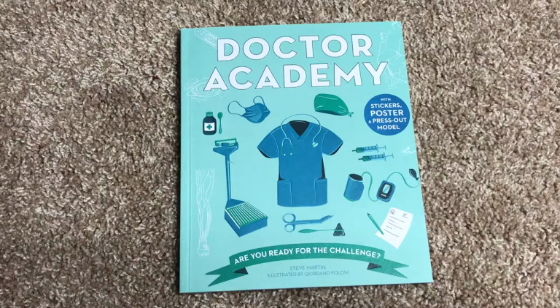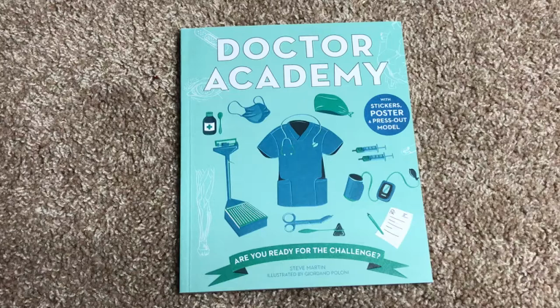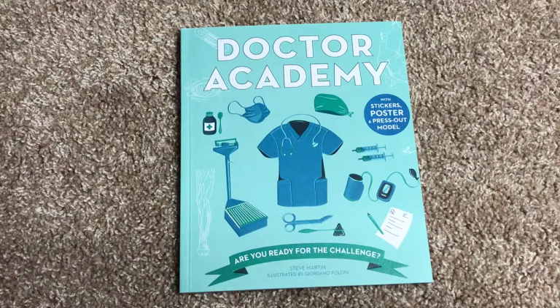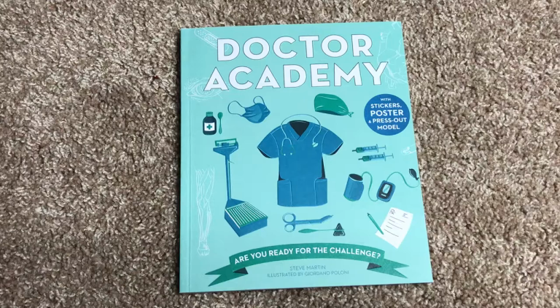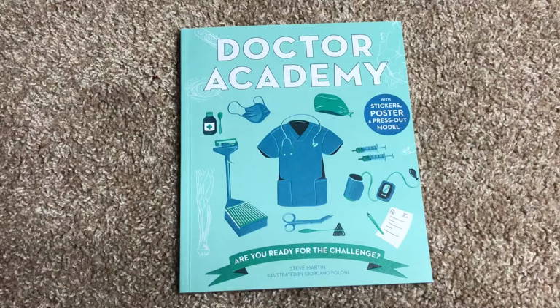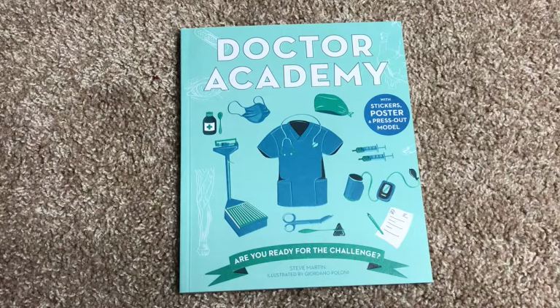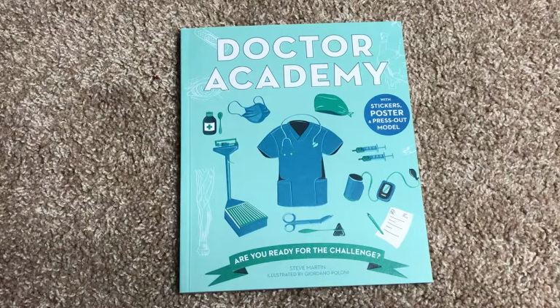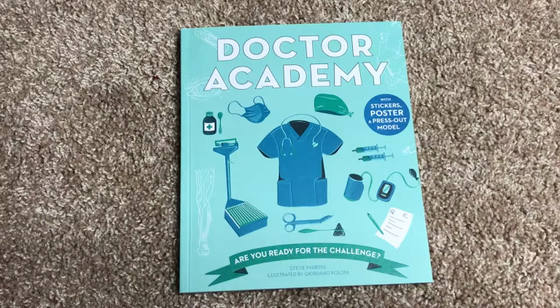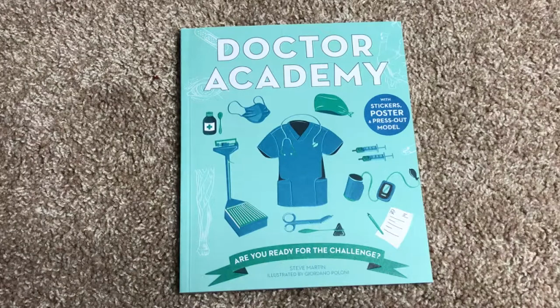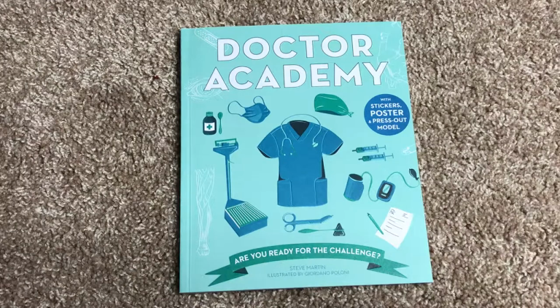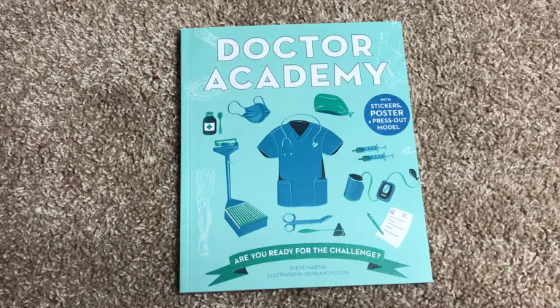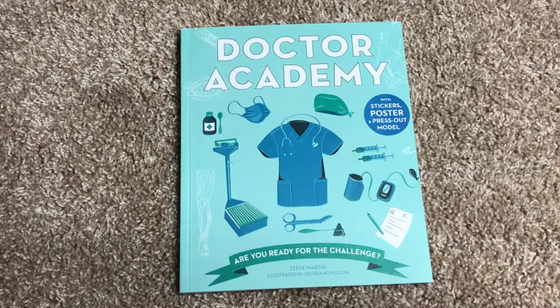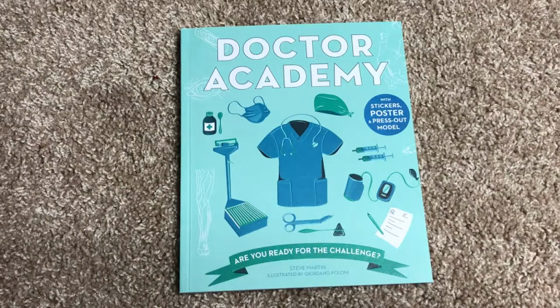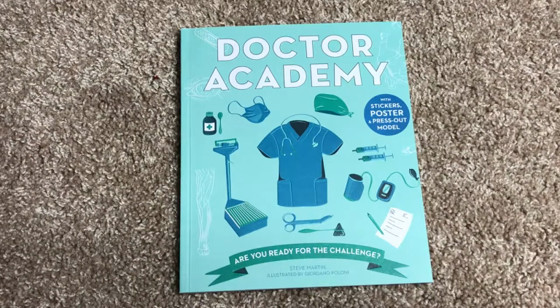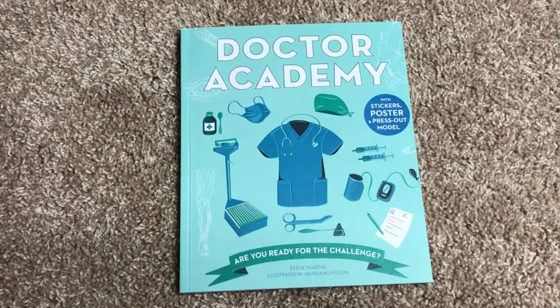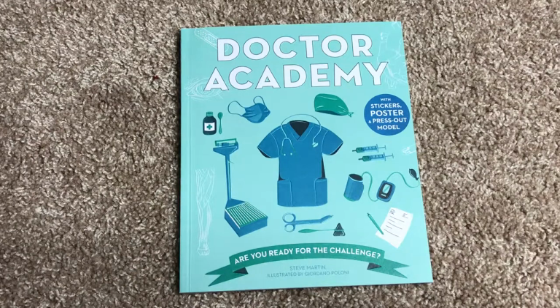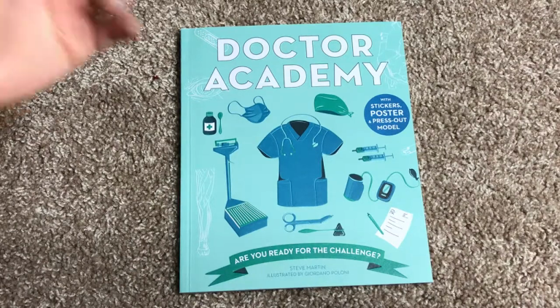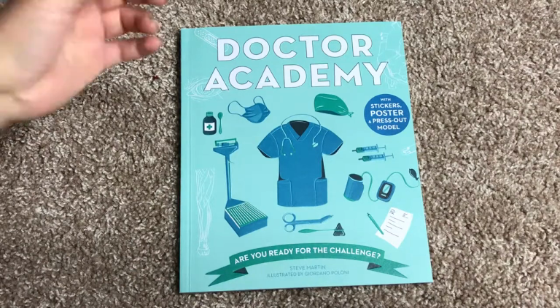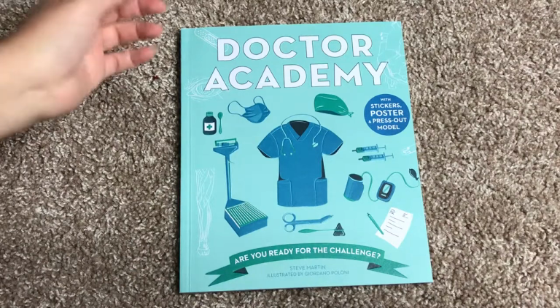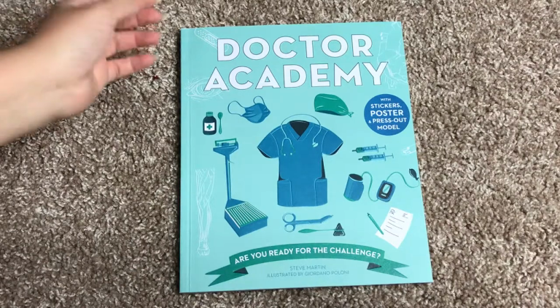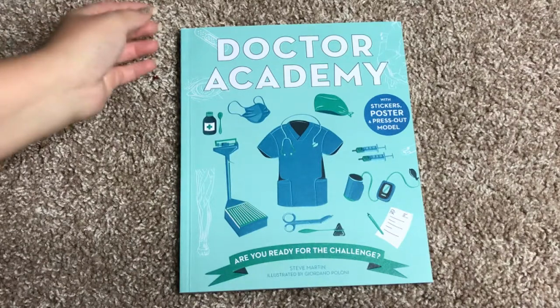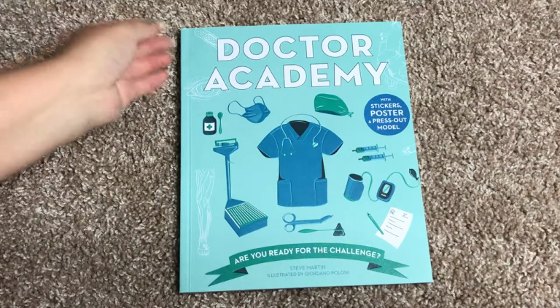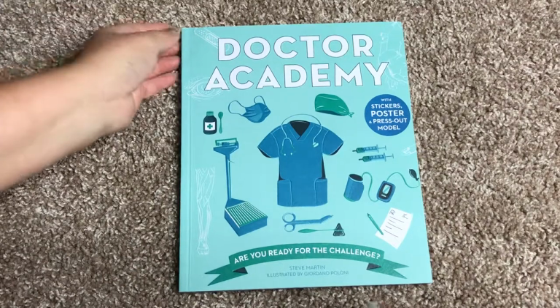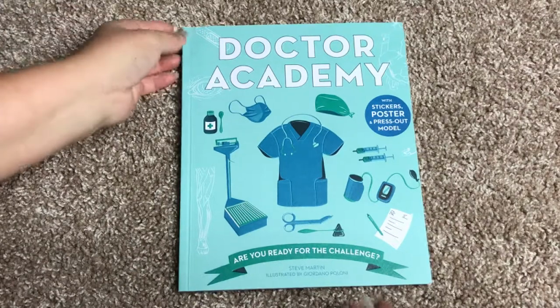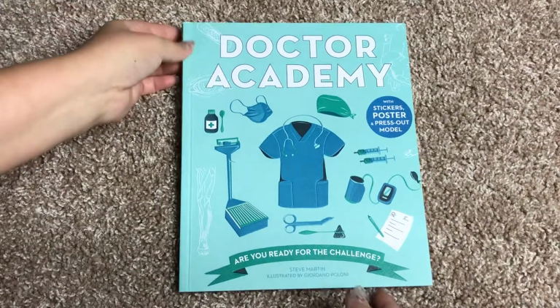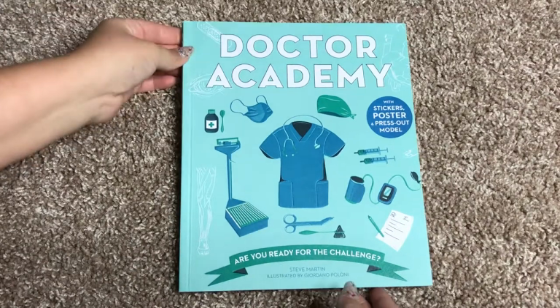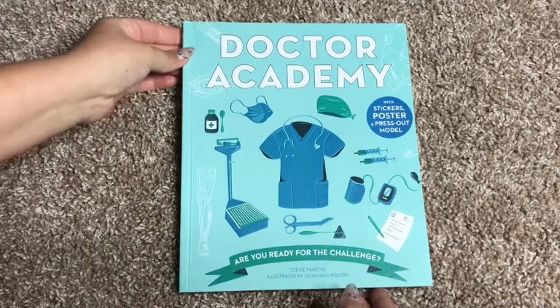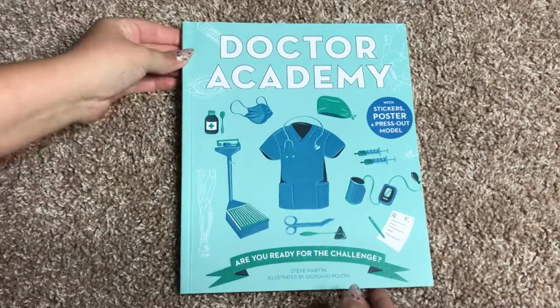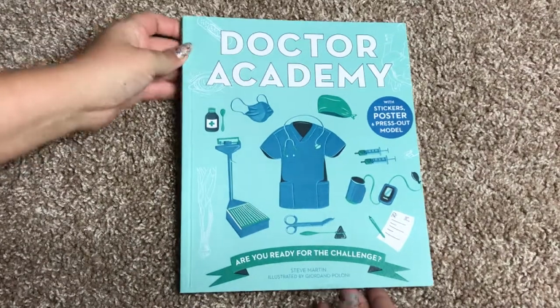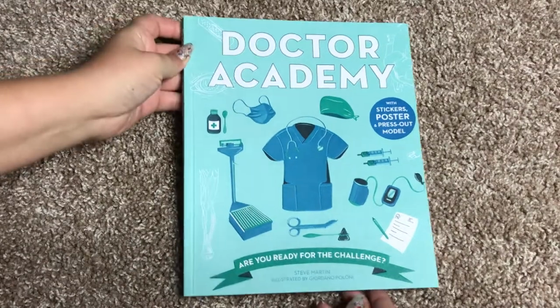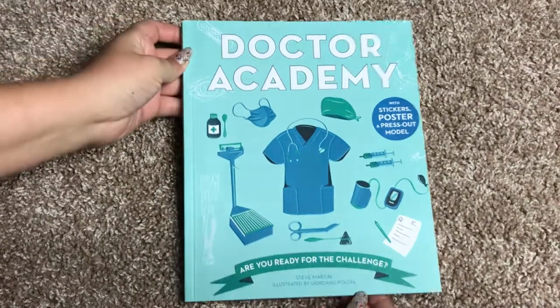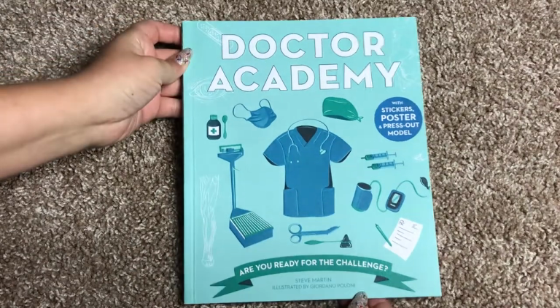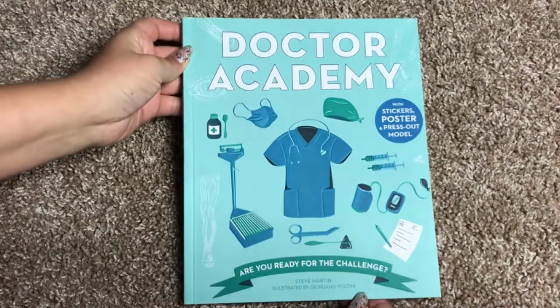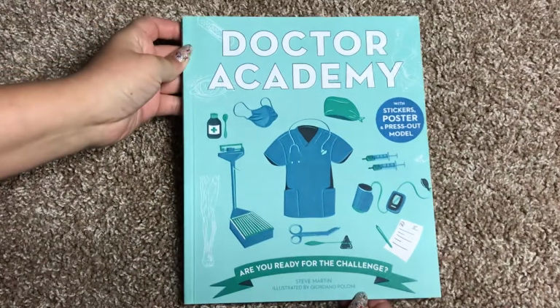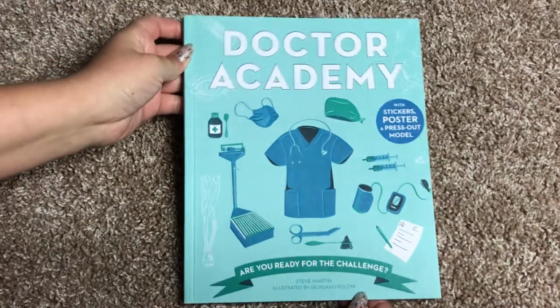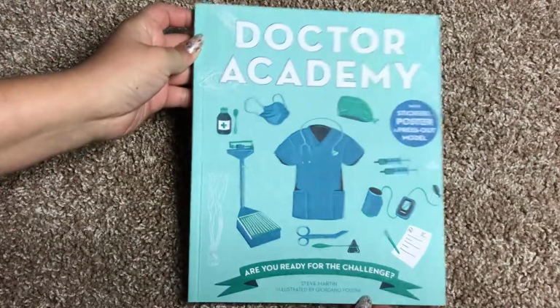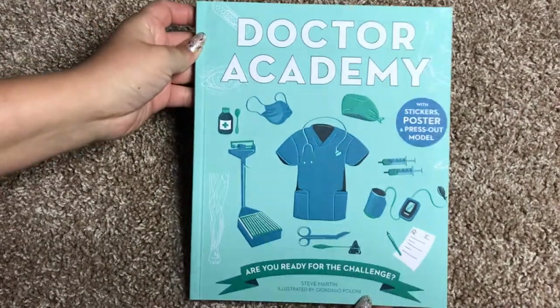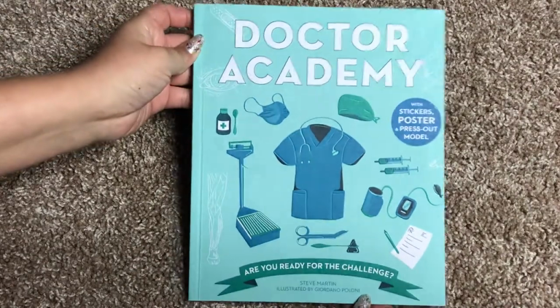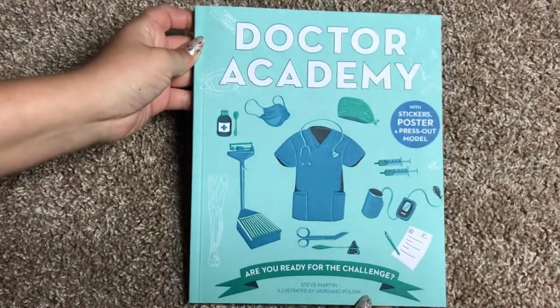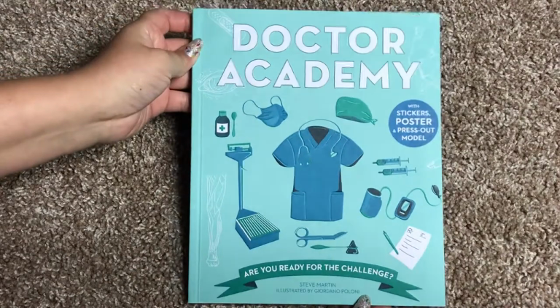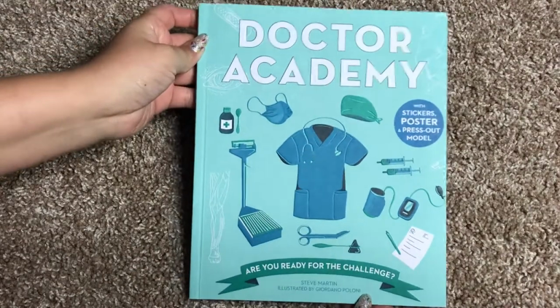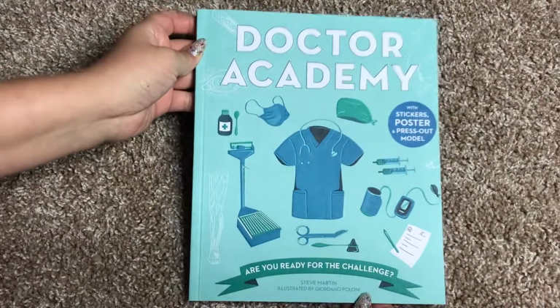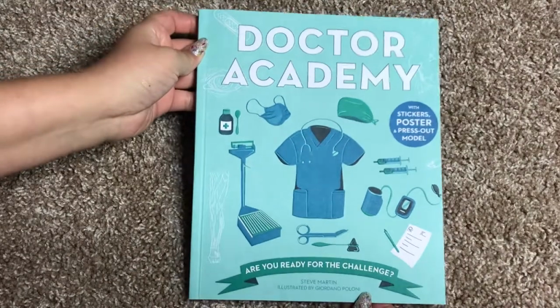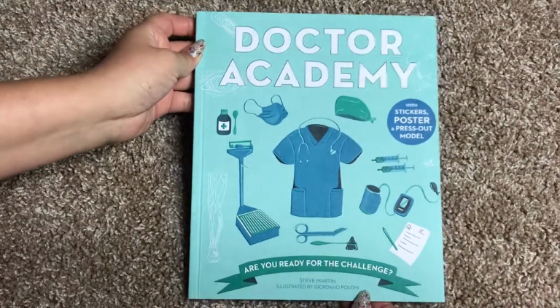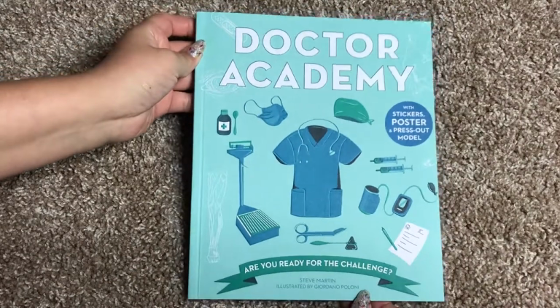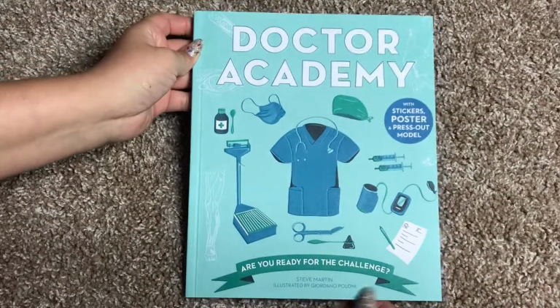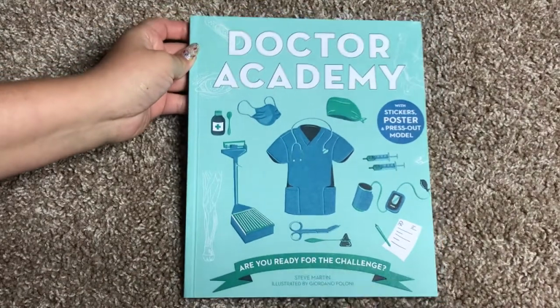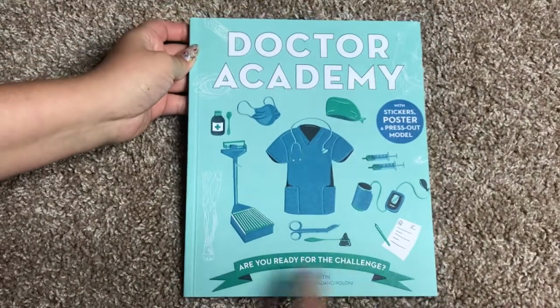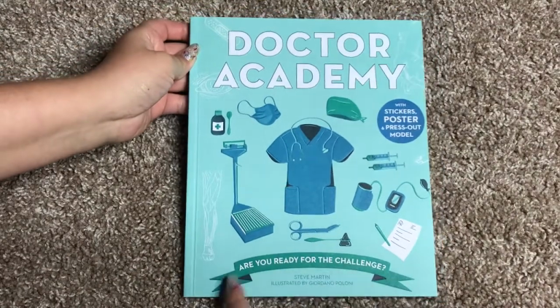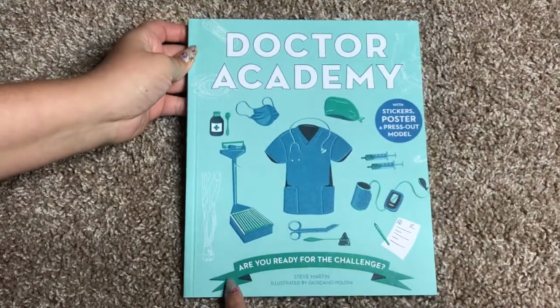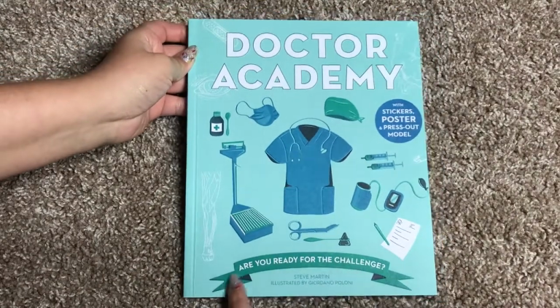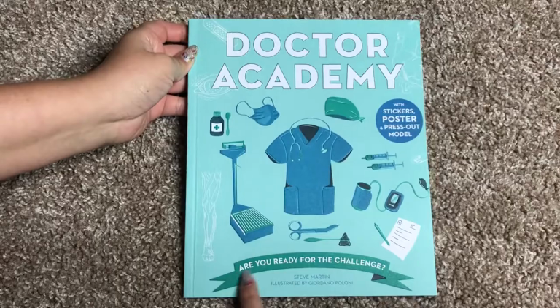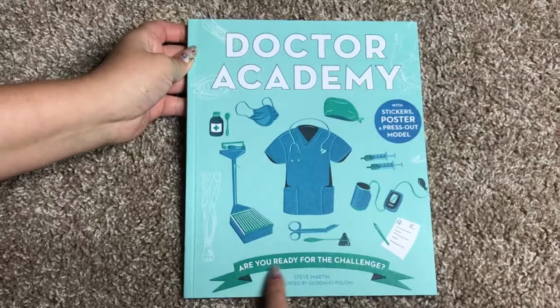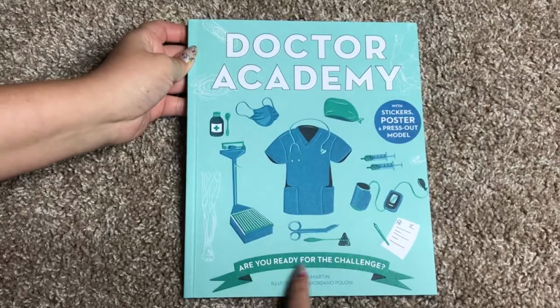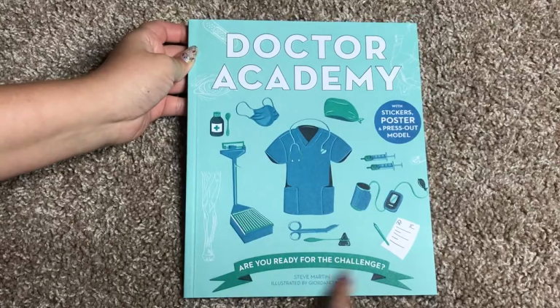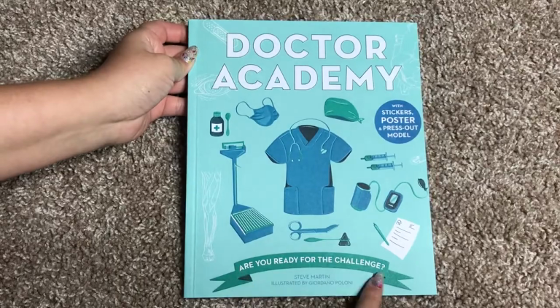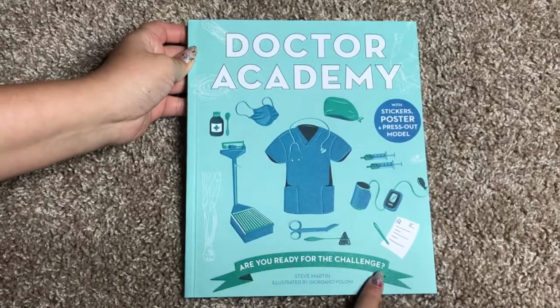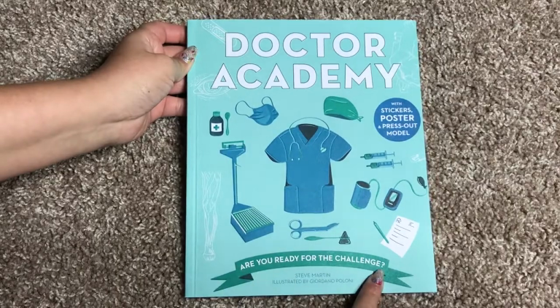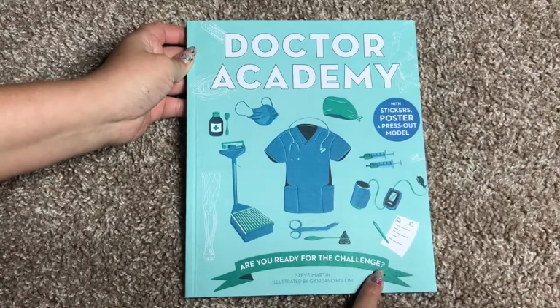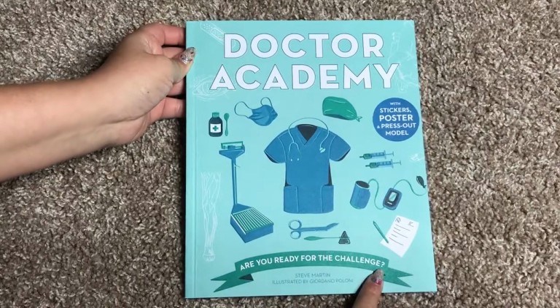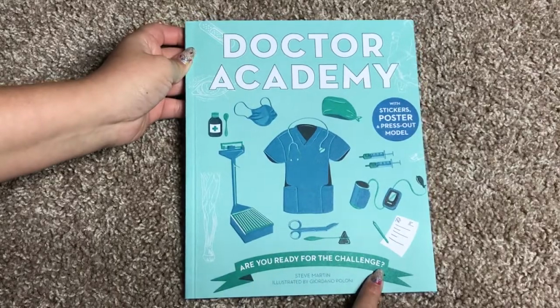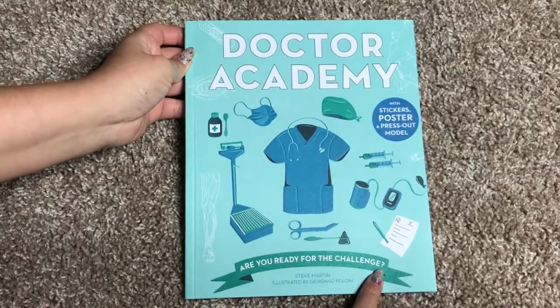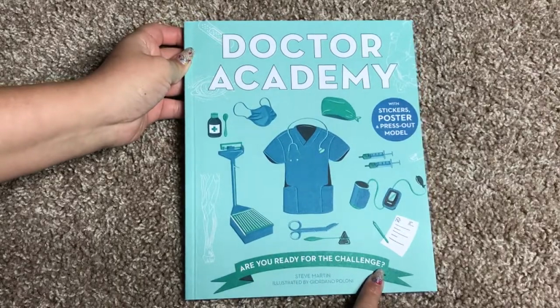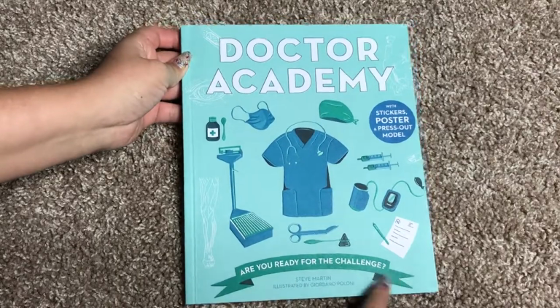Hello! Welcome to Usborne Books with Laura. This is Dr. Academy. Are you ready for the challenge?